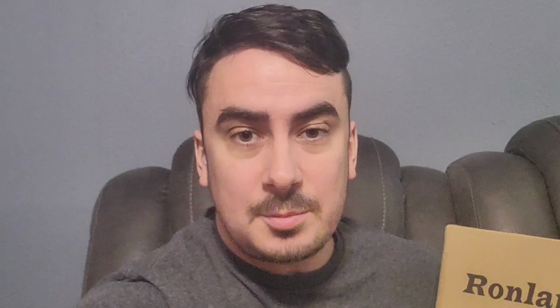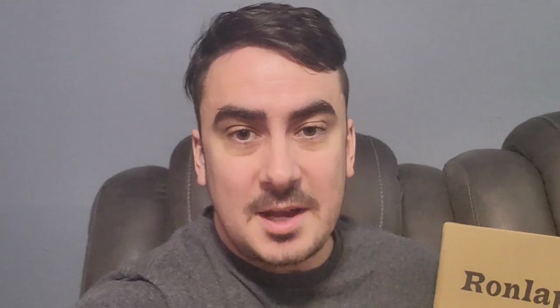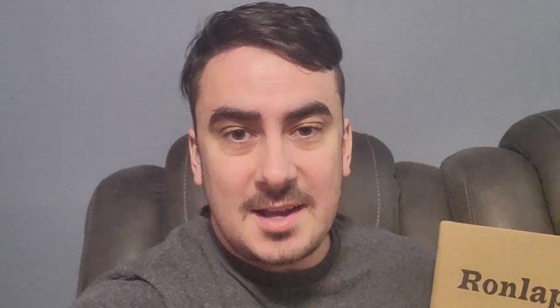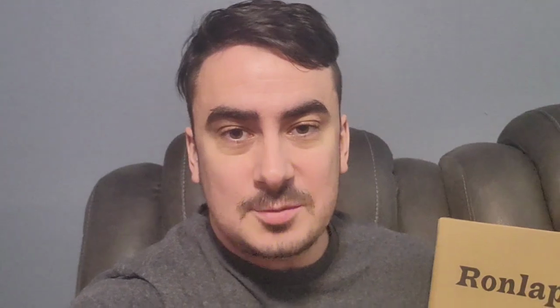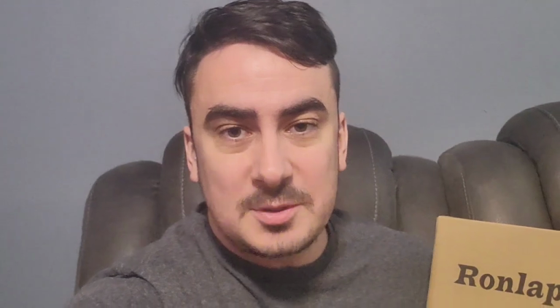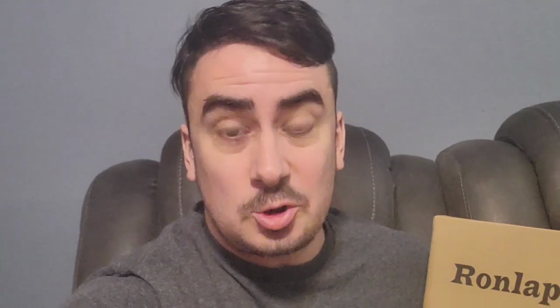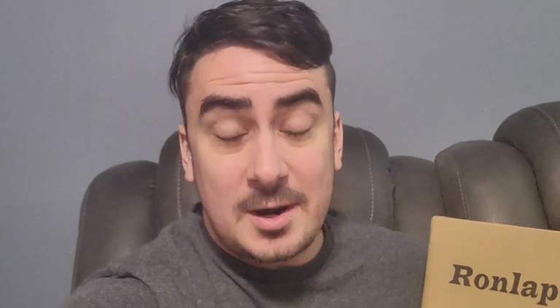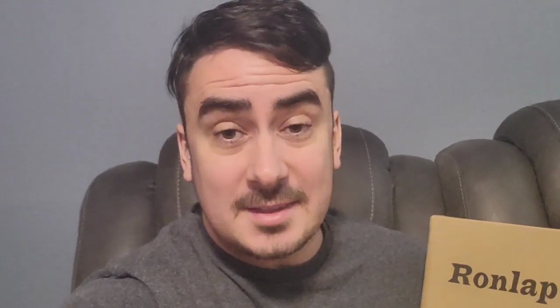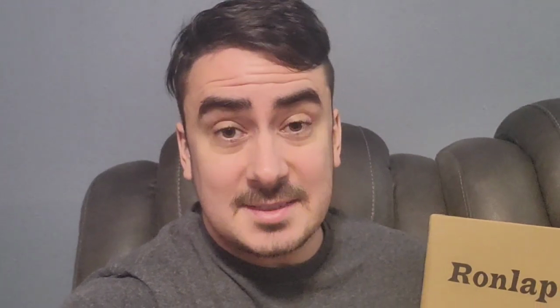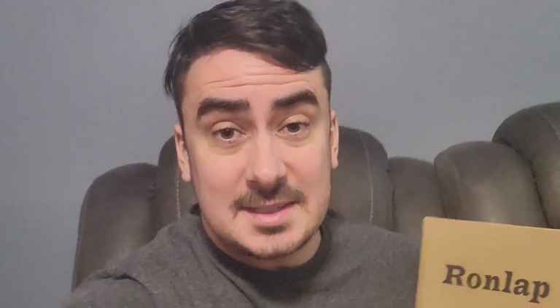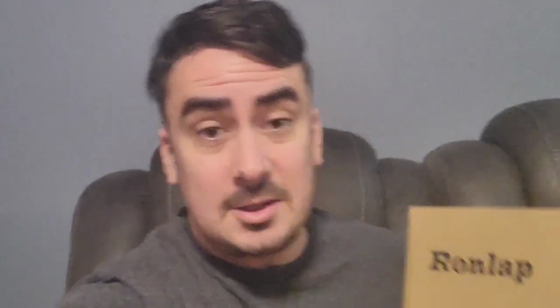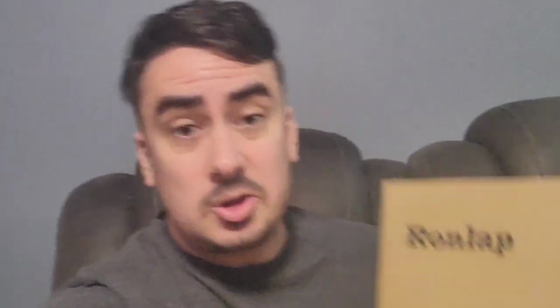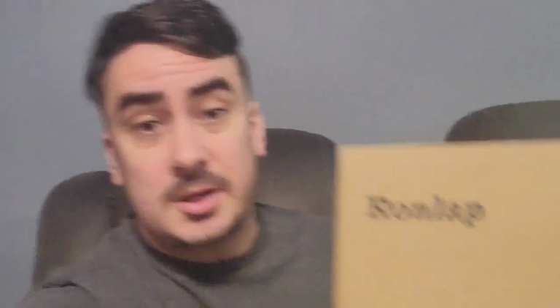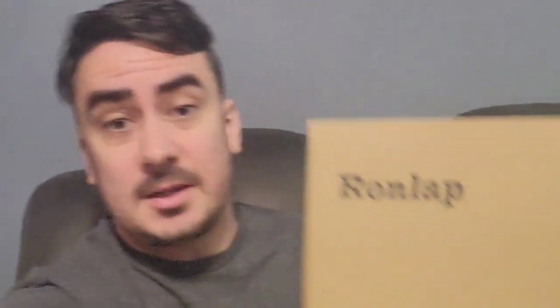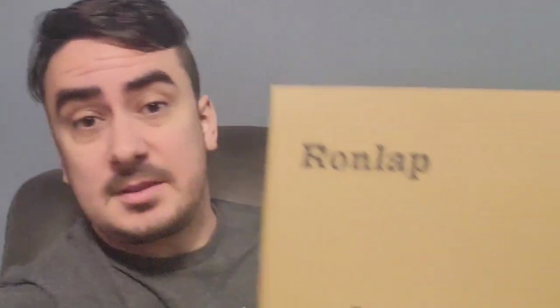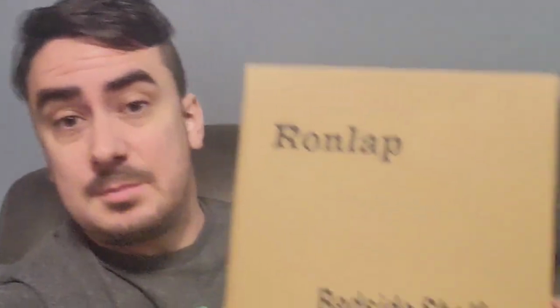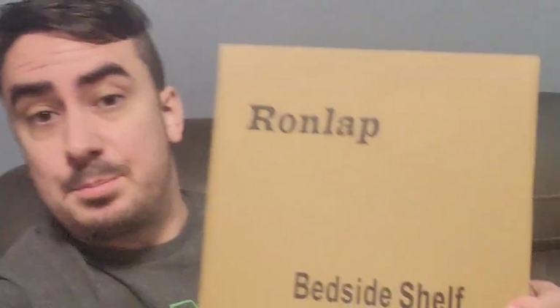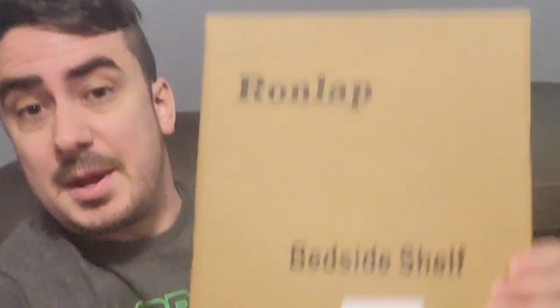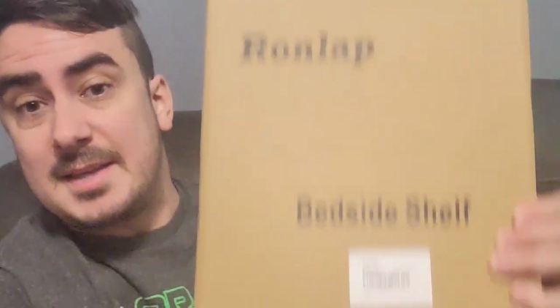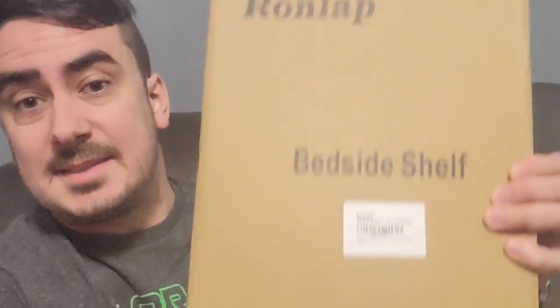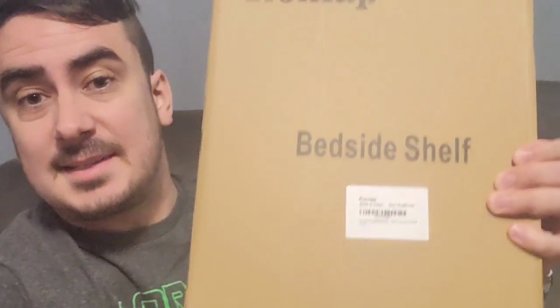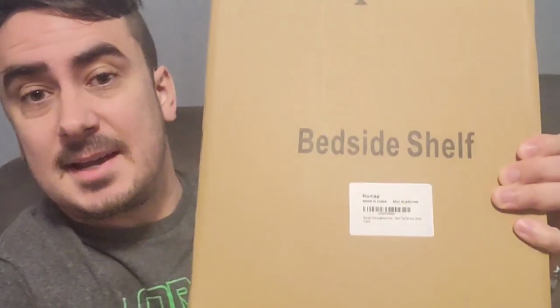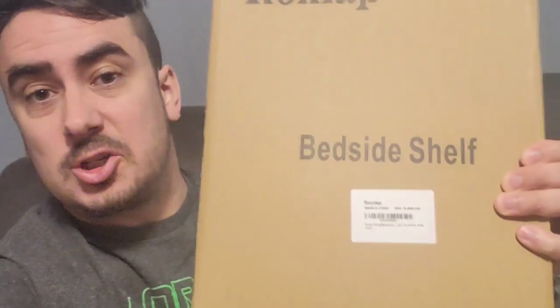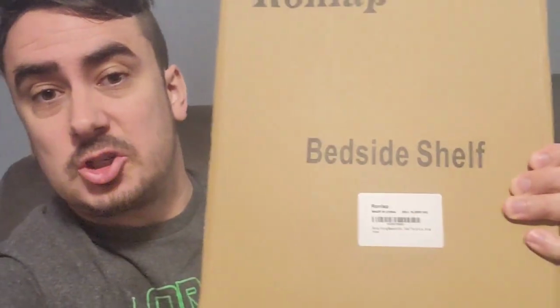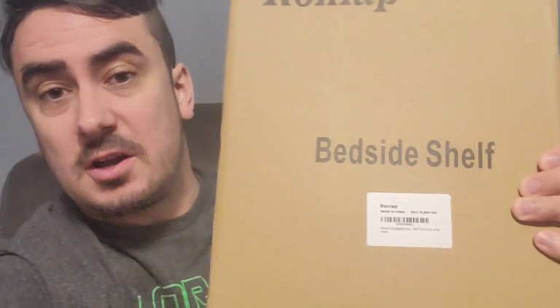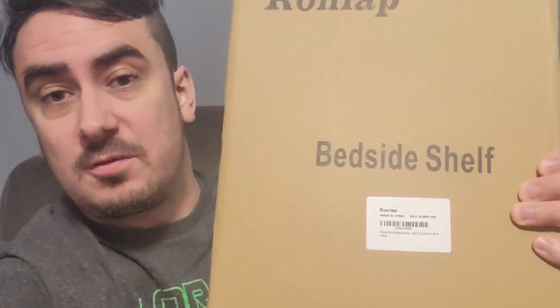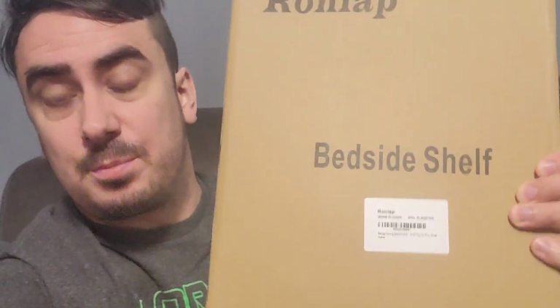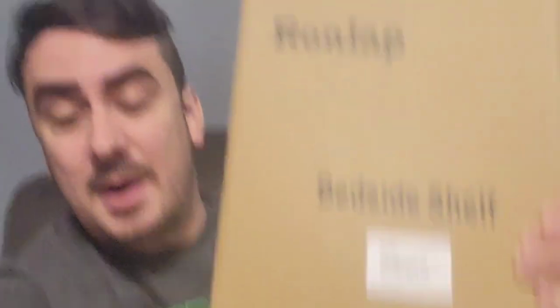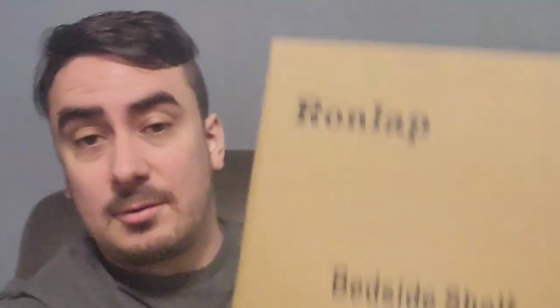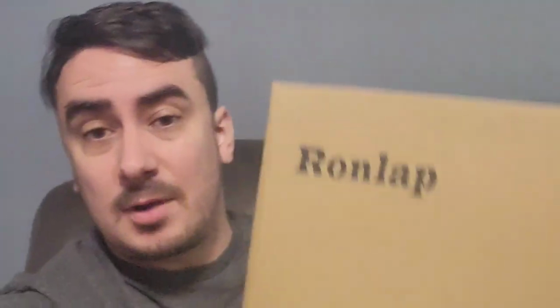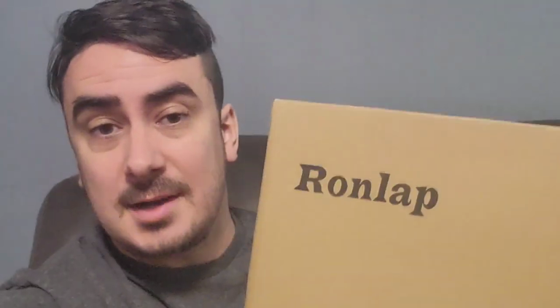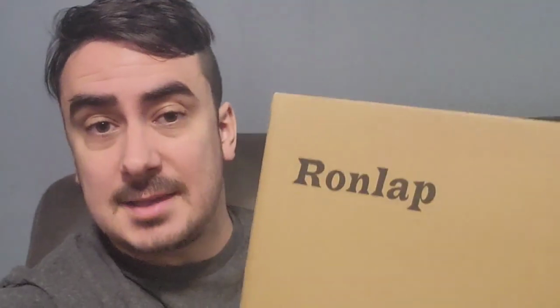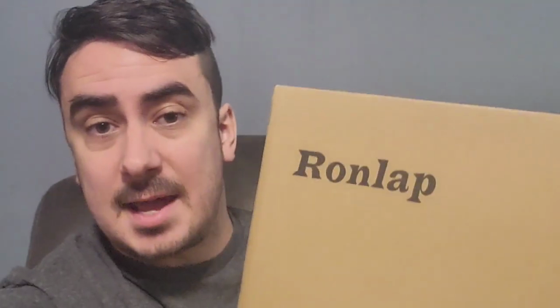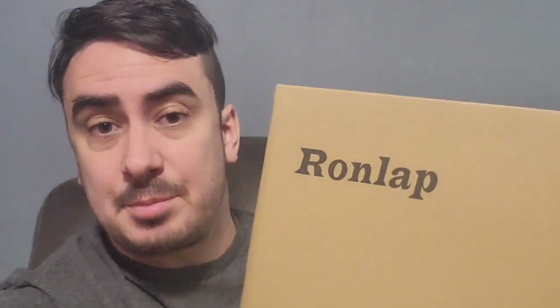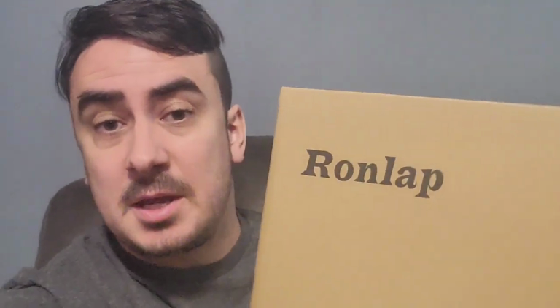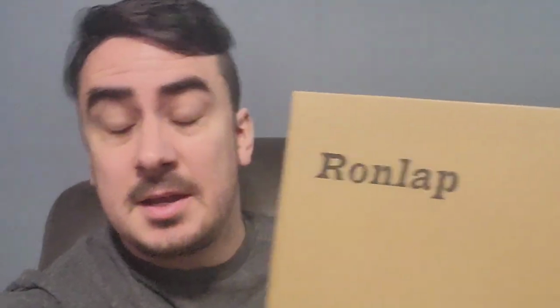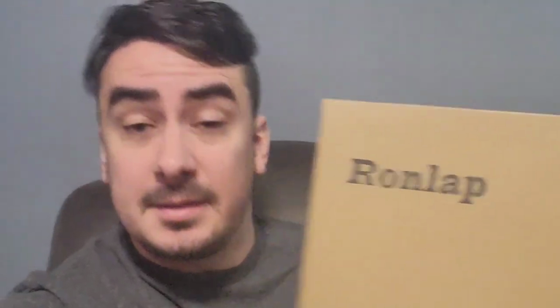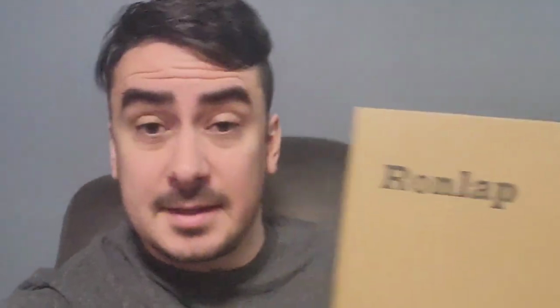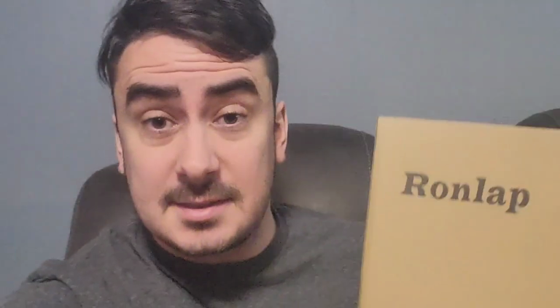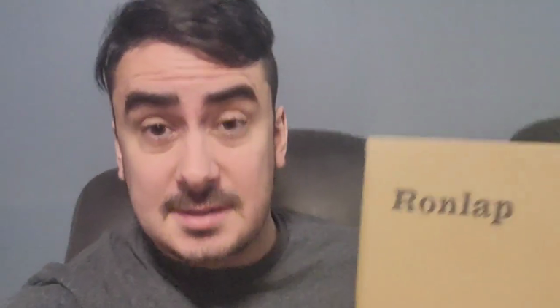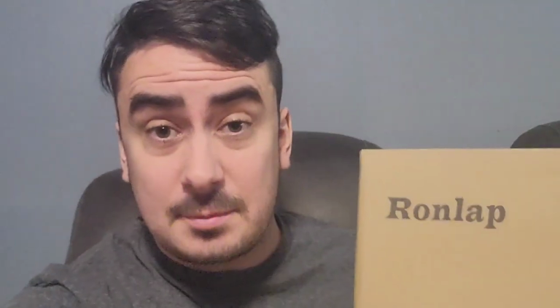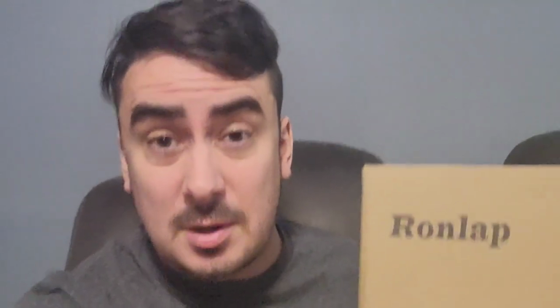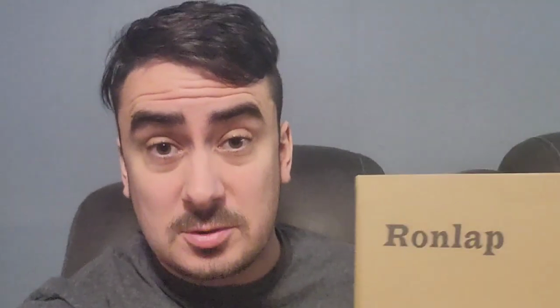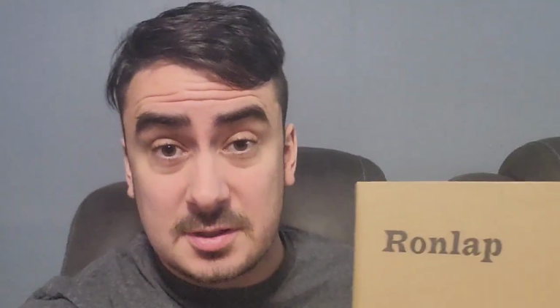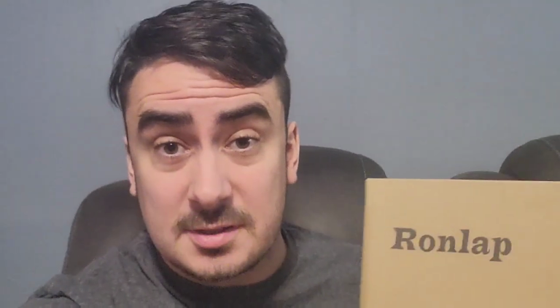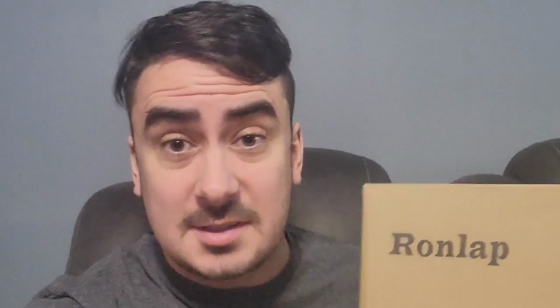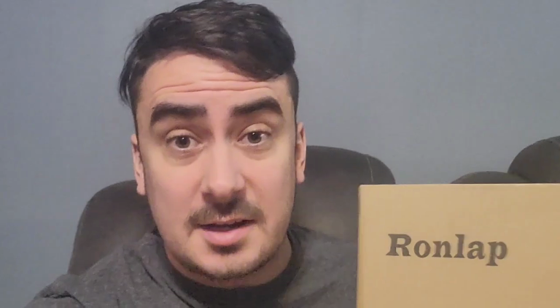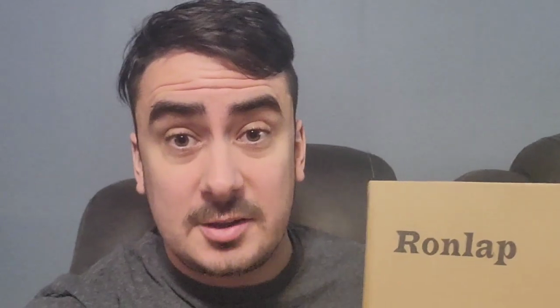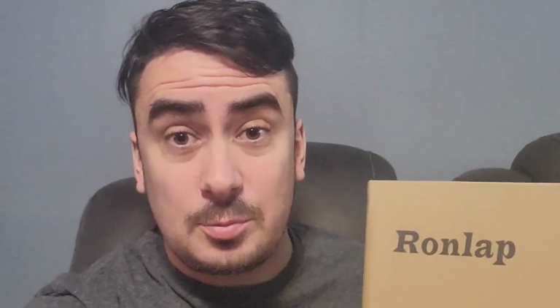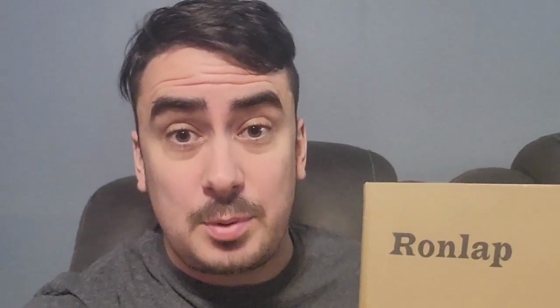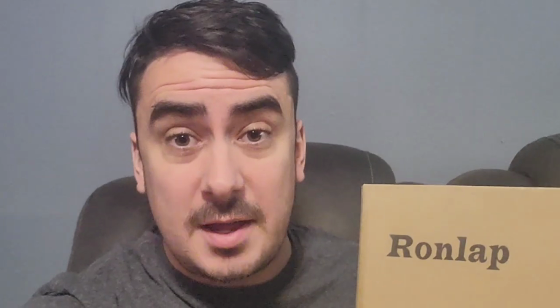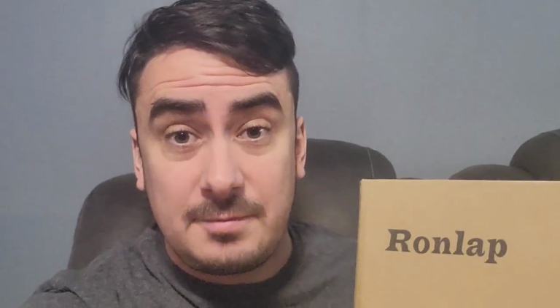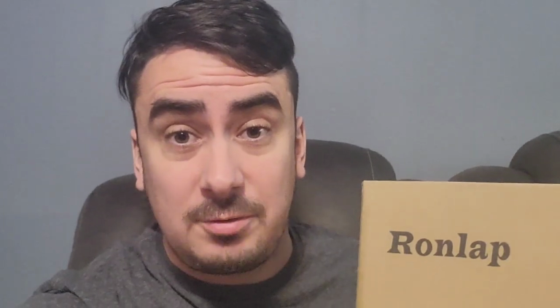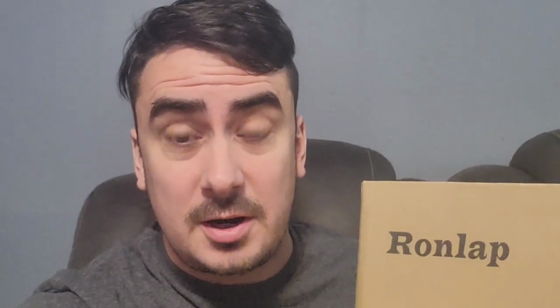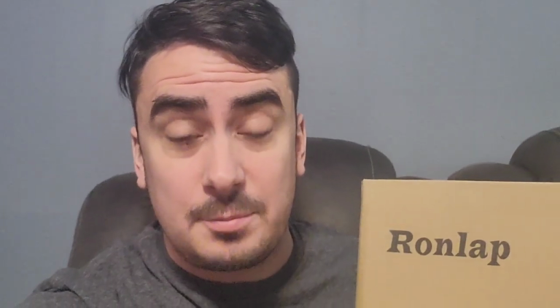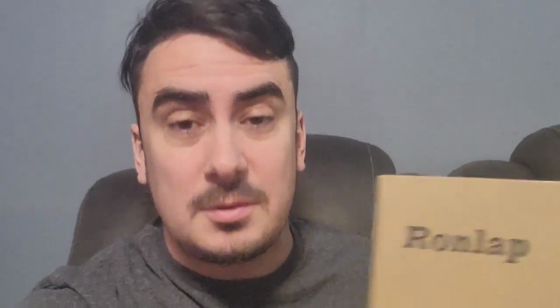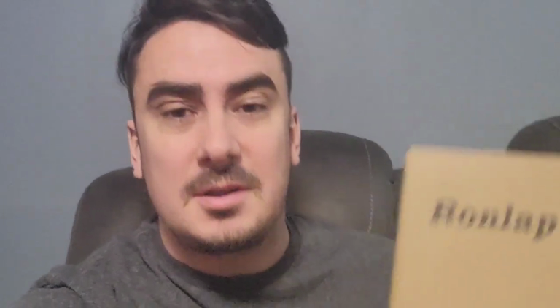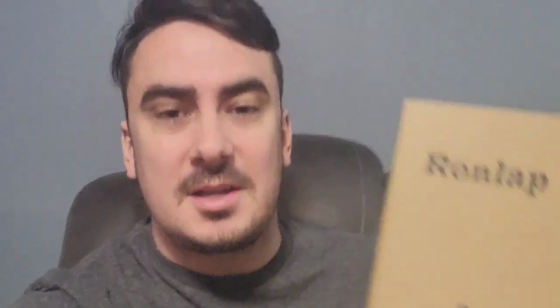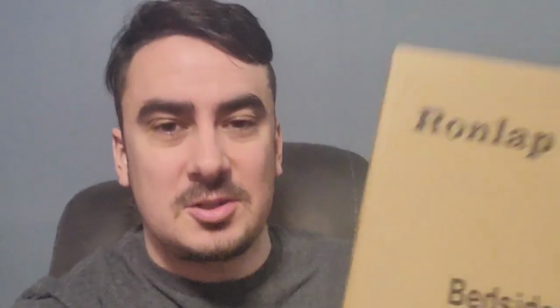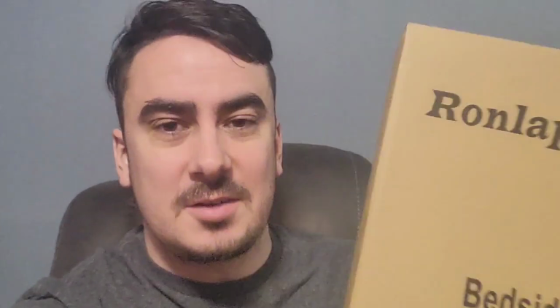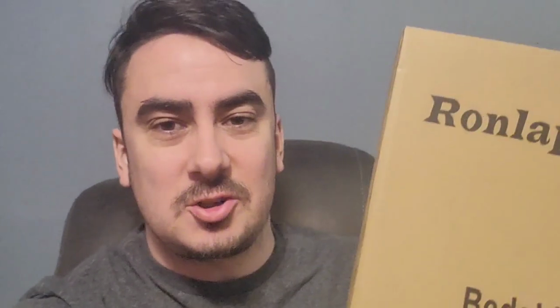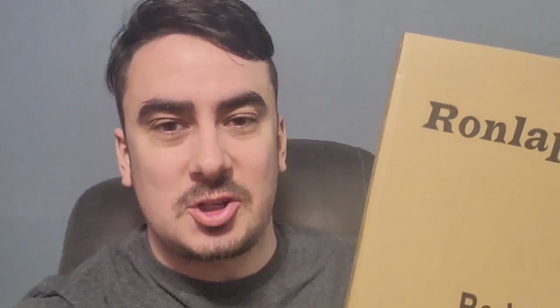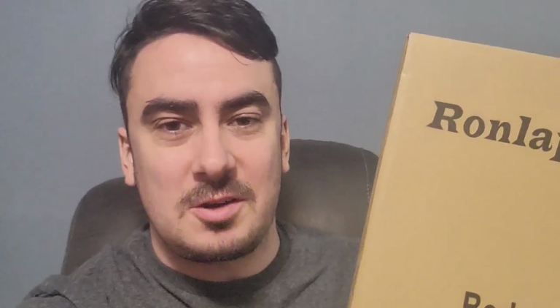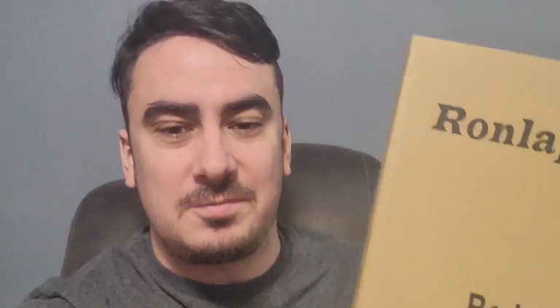What's up guys, Mr. Allen C here checking out the Bedside Shelf by Ronlap. This thing mounts to the side of your bed frame and you have a shelf.